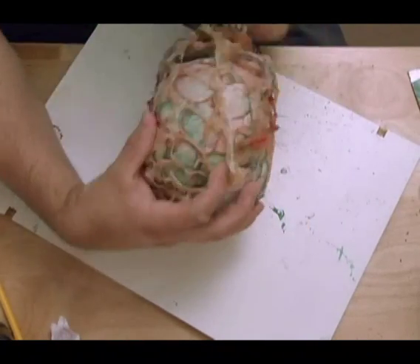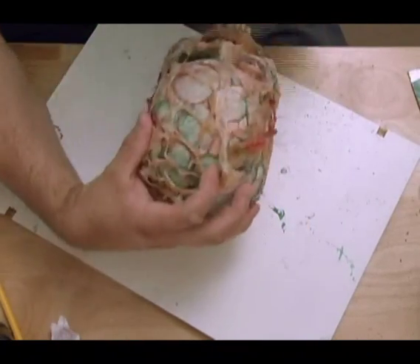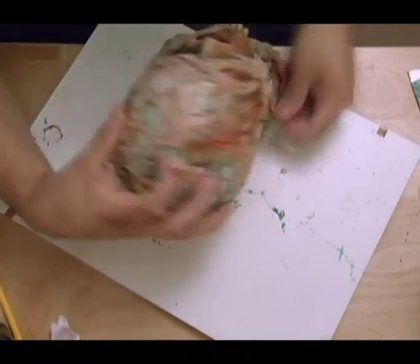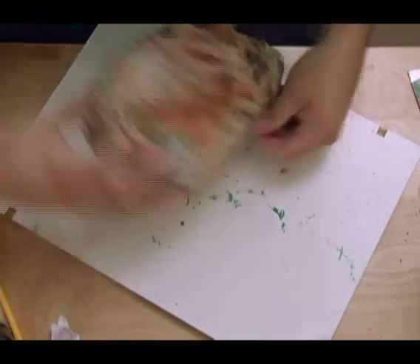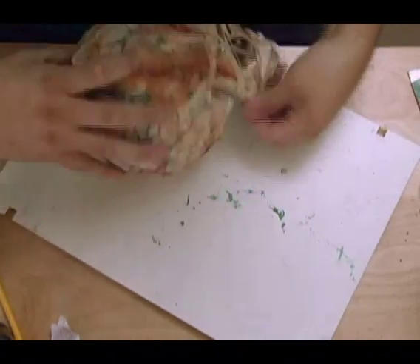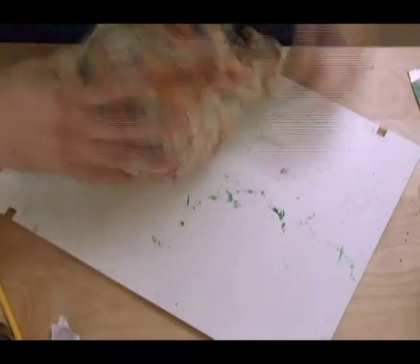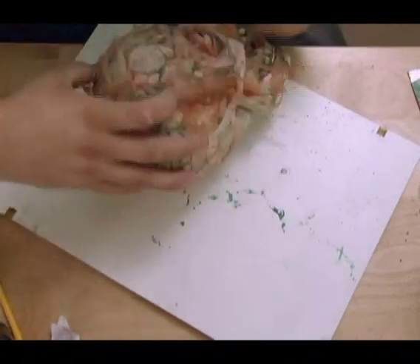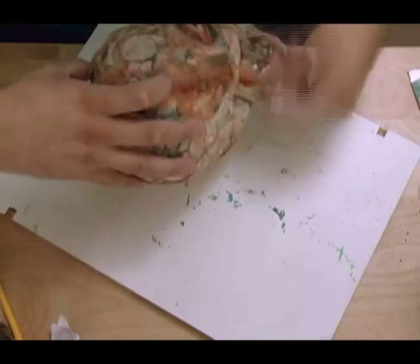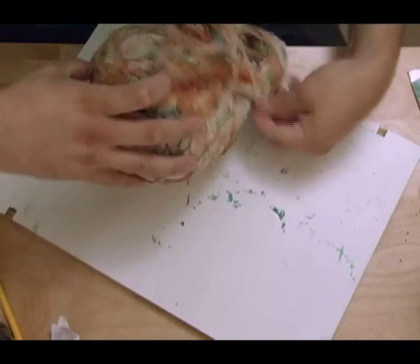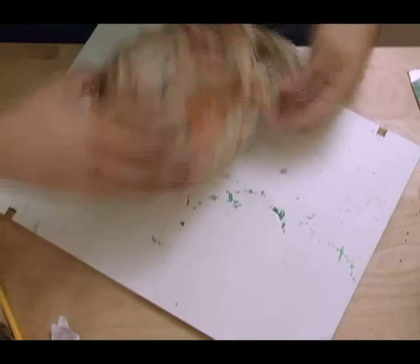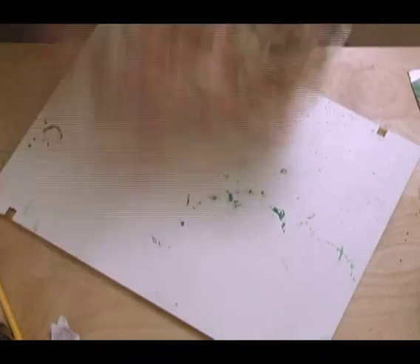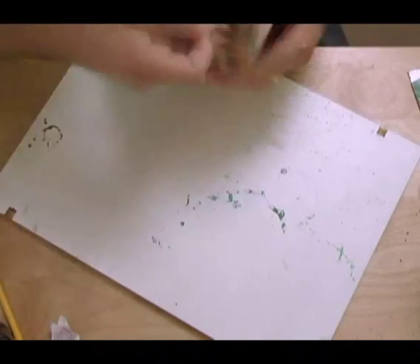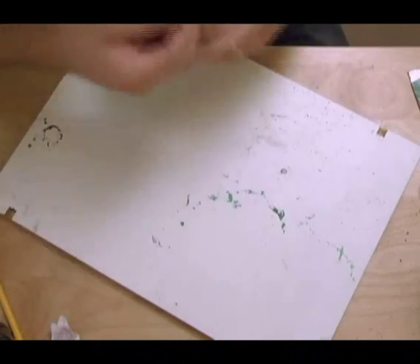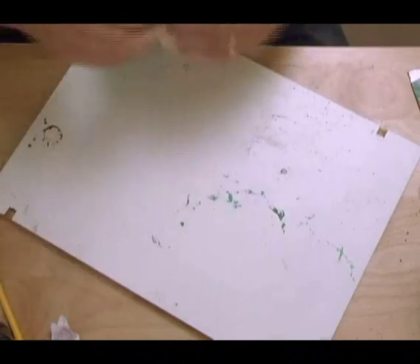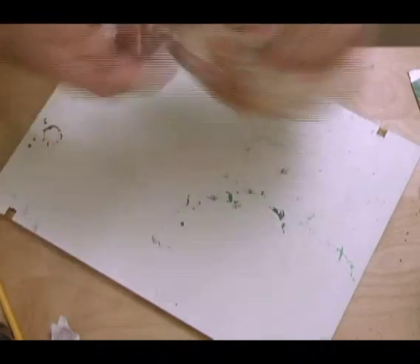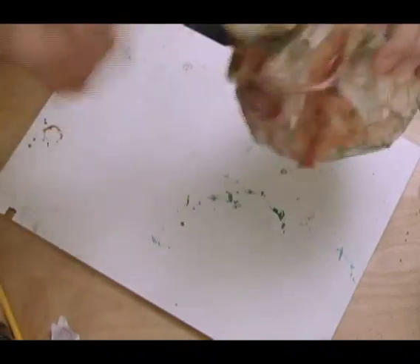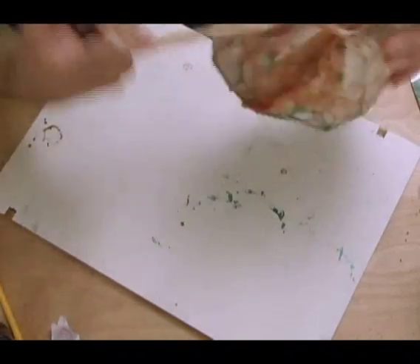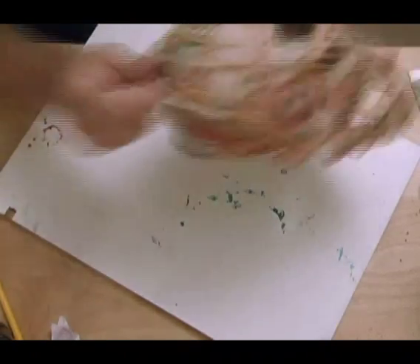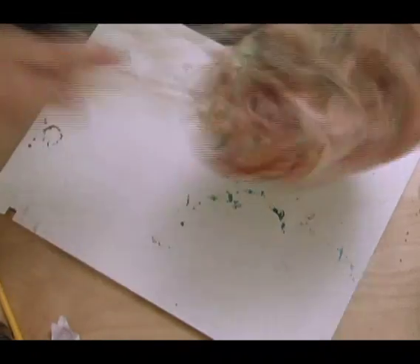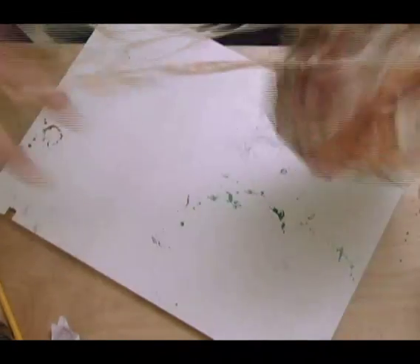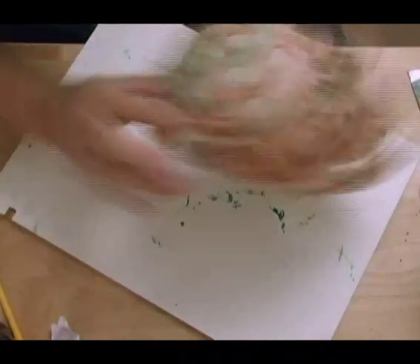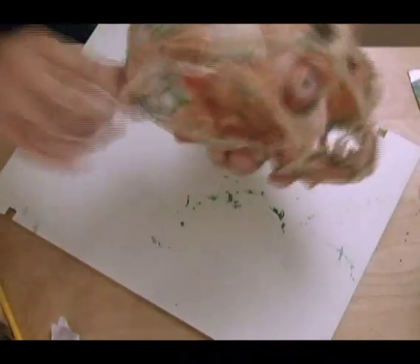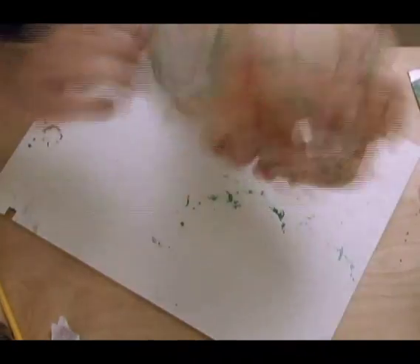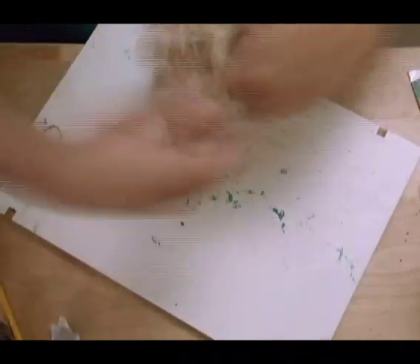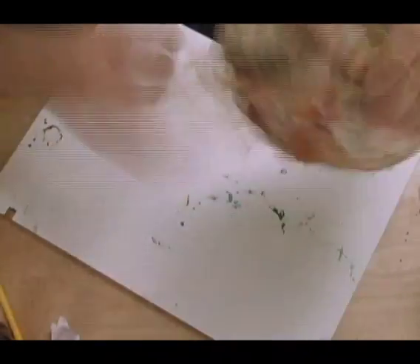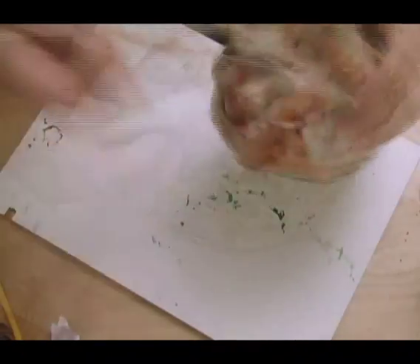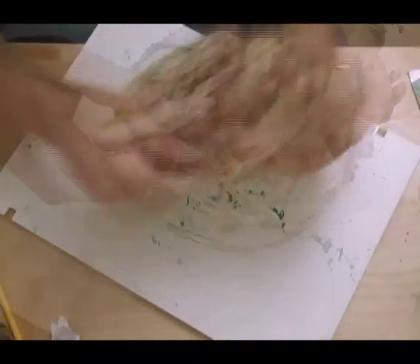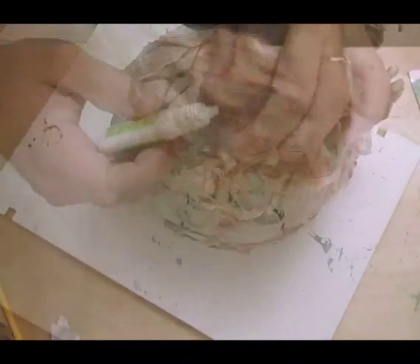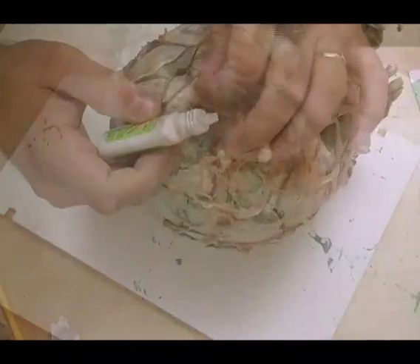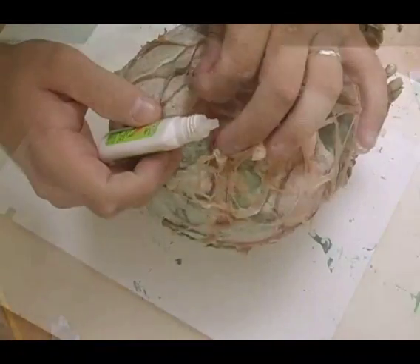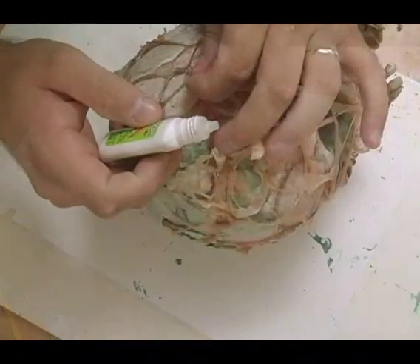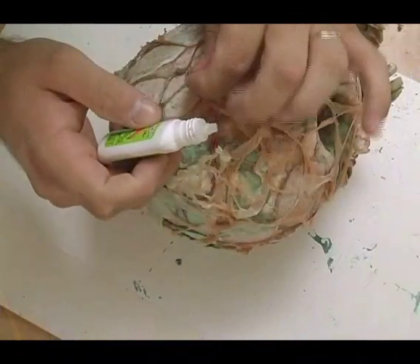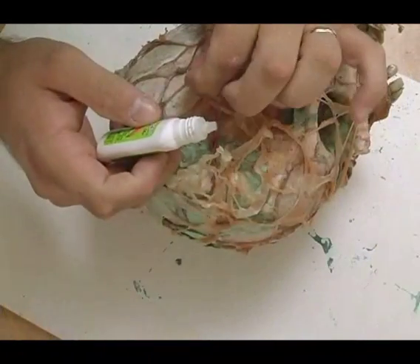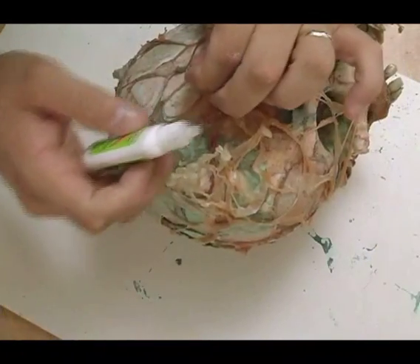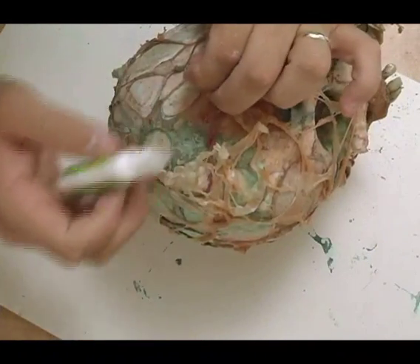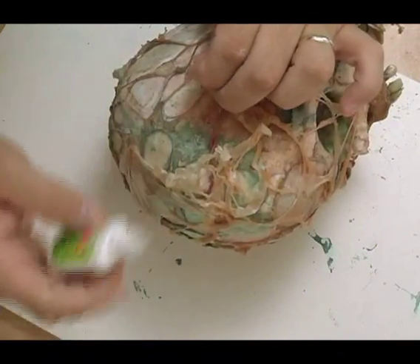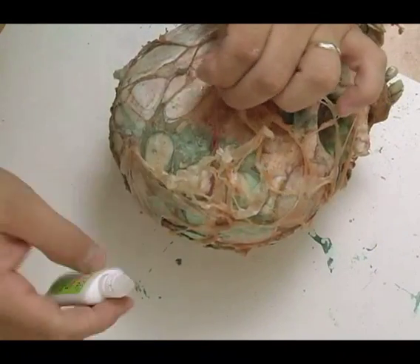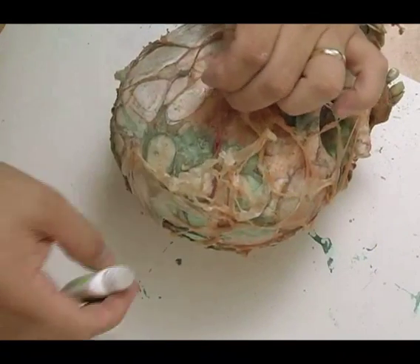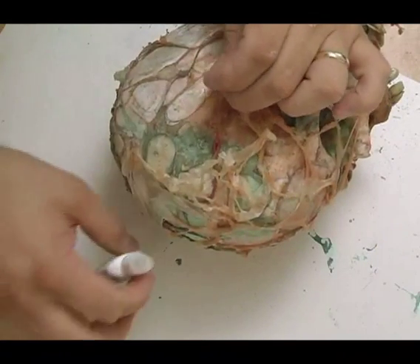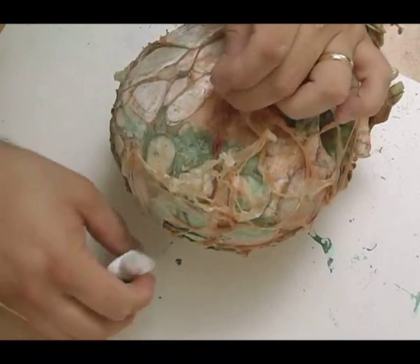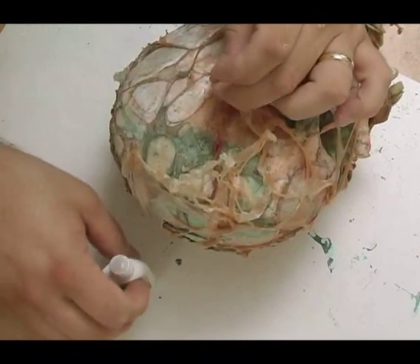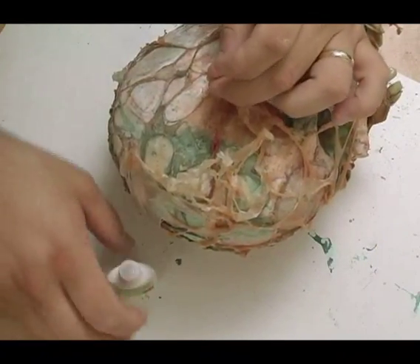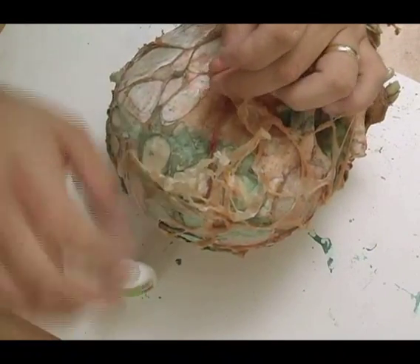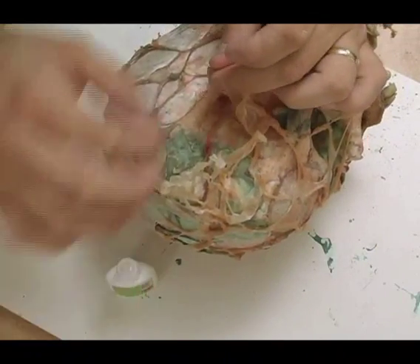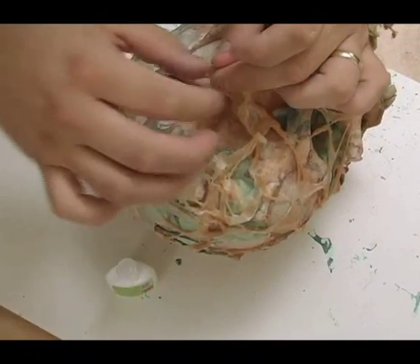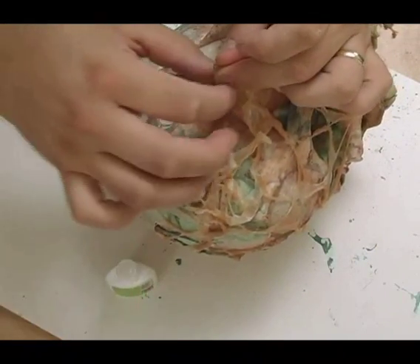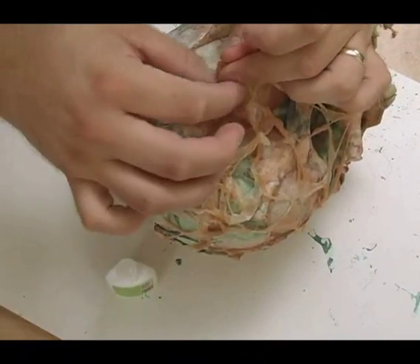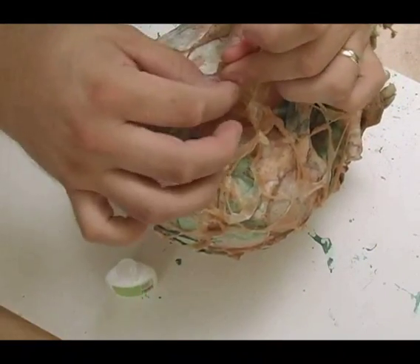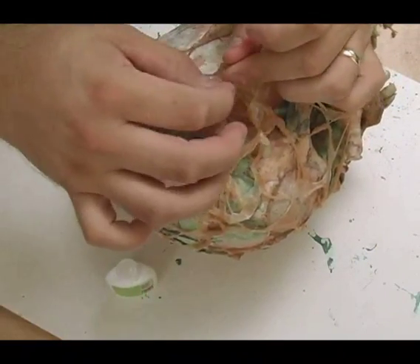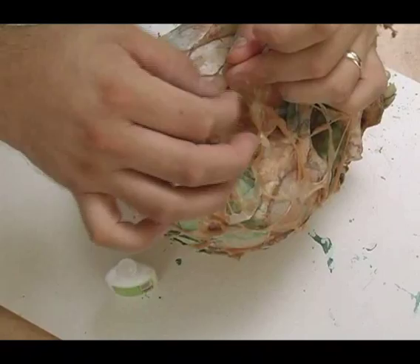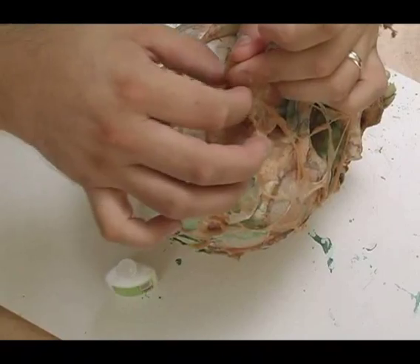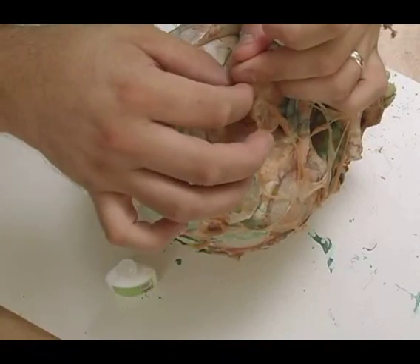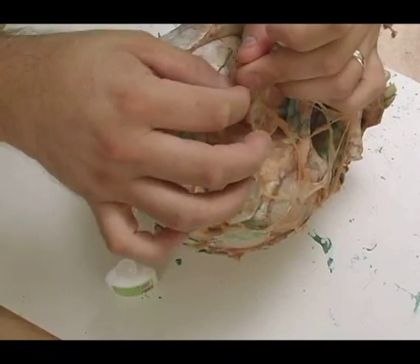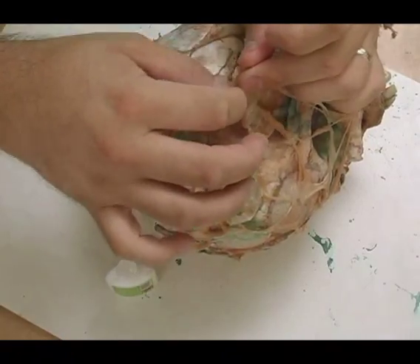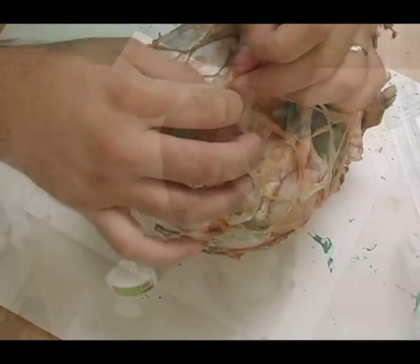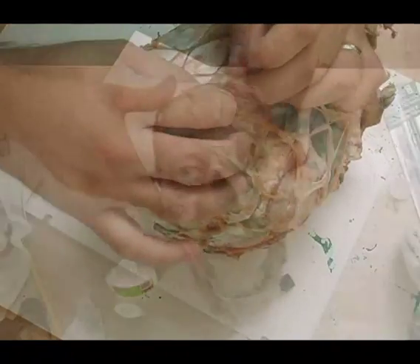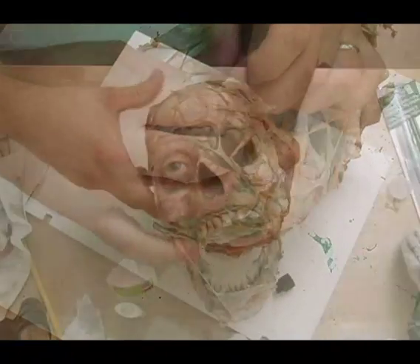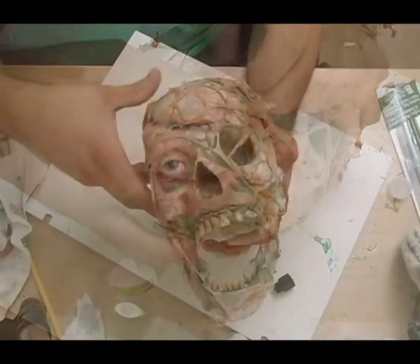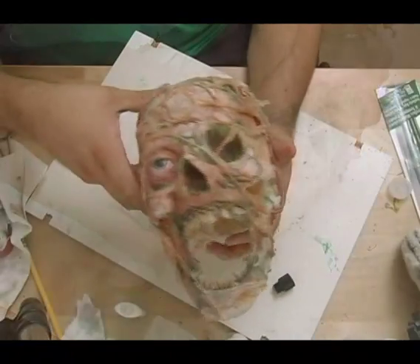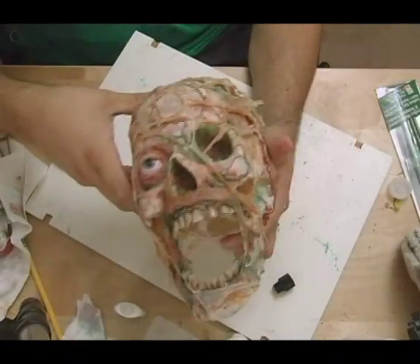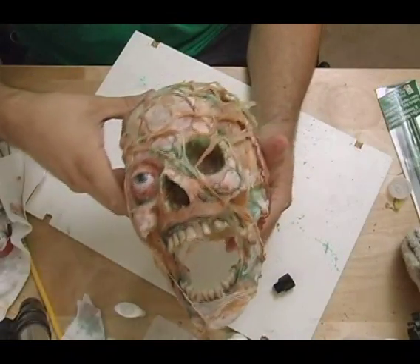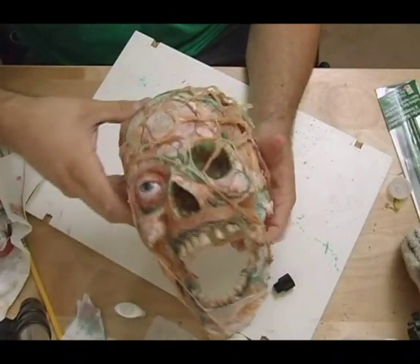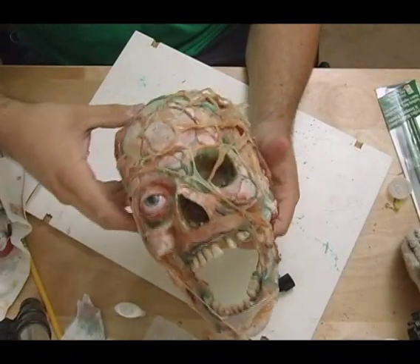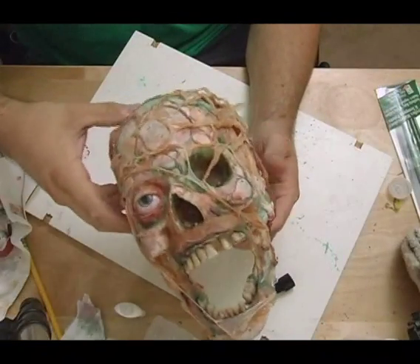Once I get it to where I like it, I'll go through and tack glue it down with little touches of super glue here and there — not all over, just little bits.